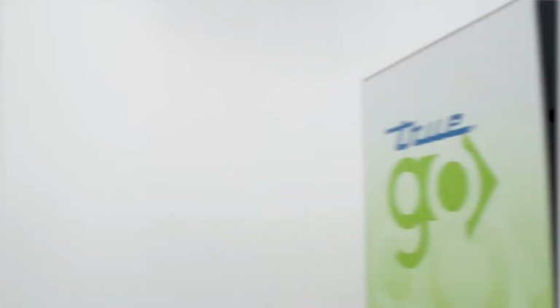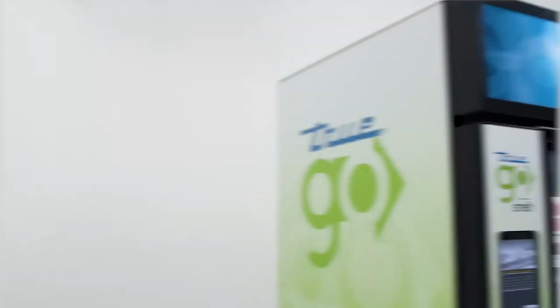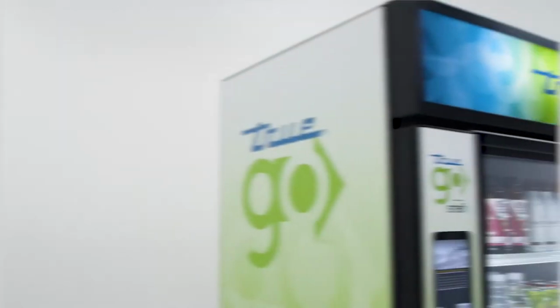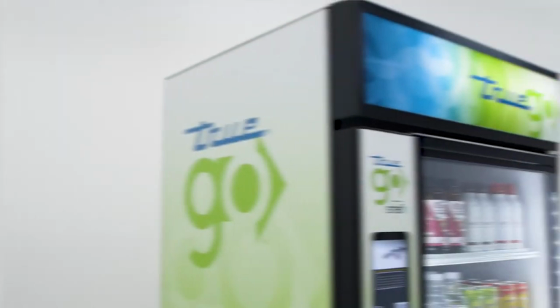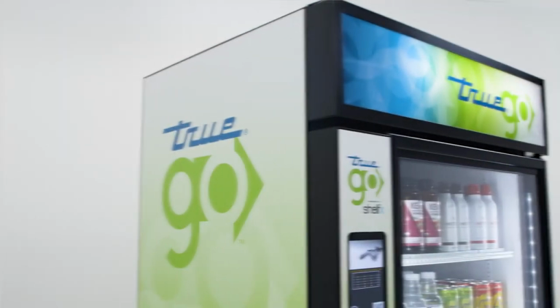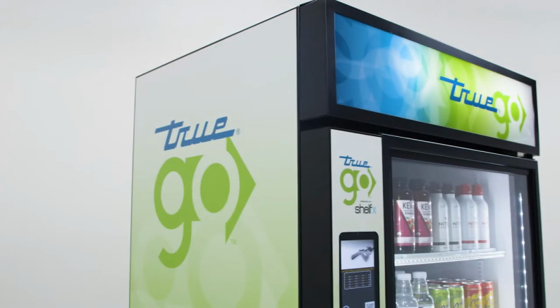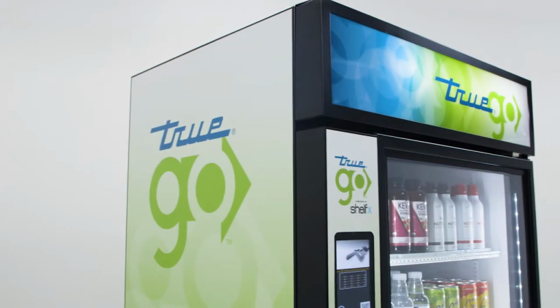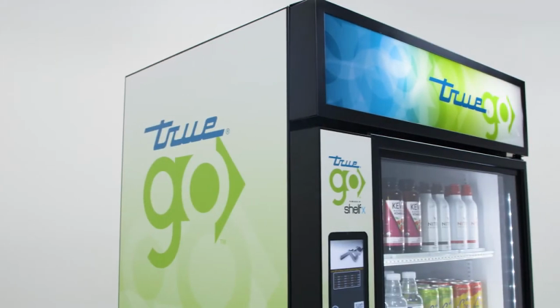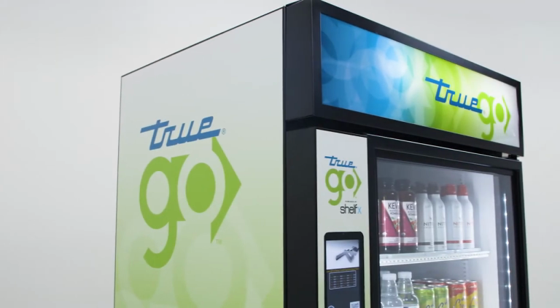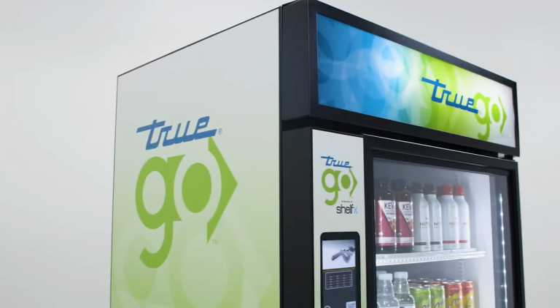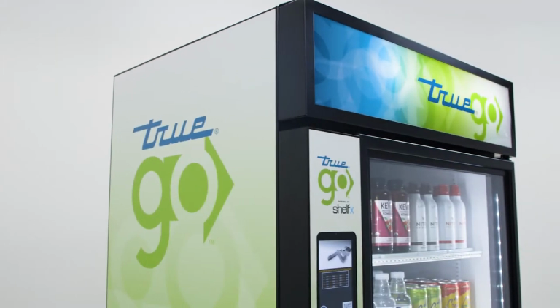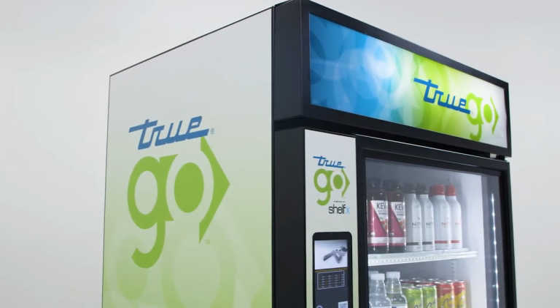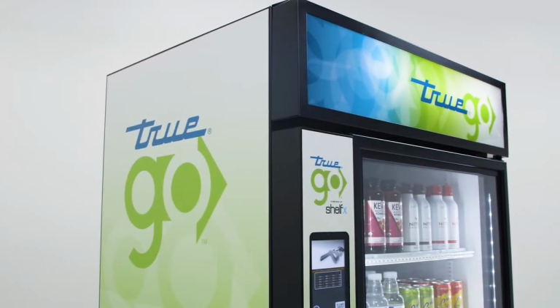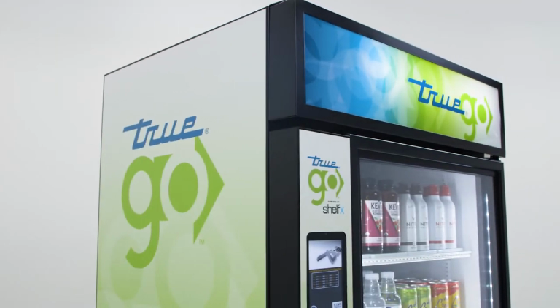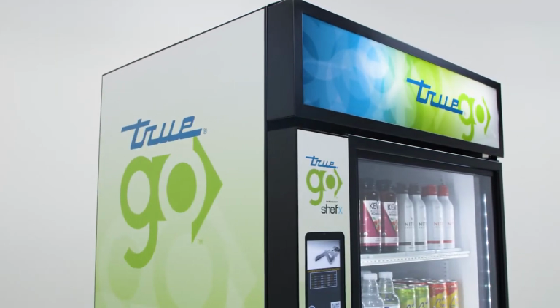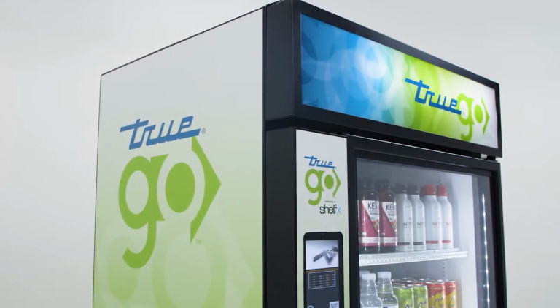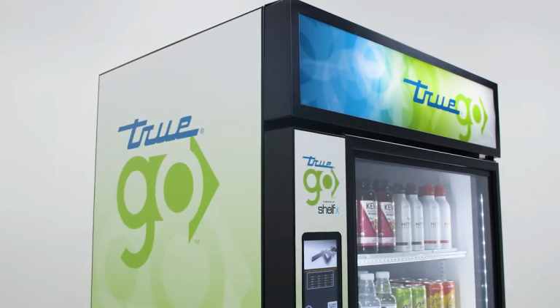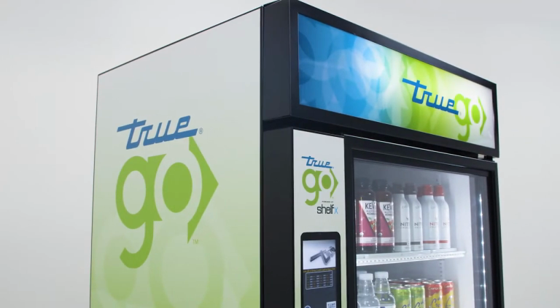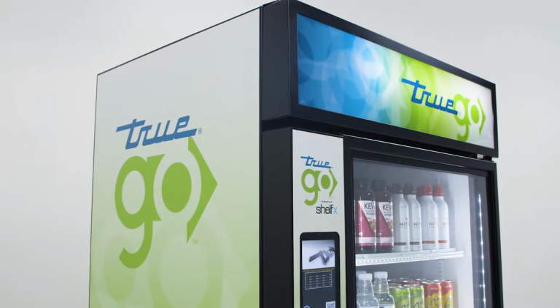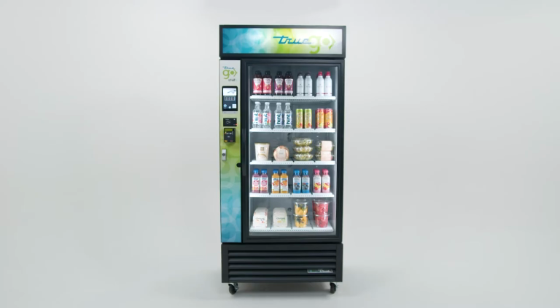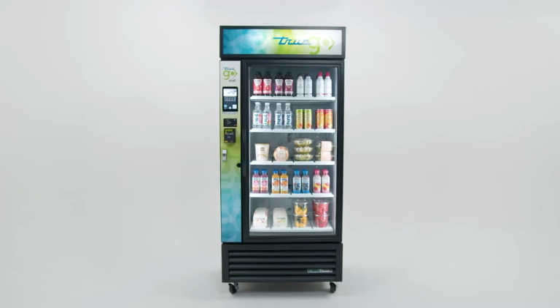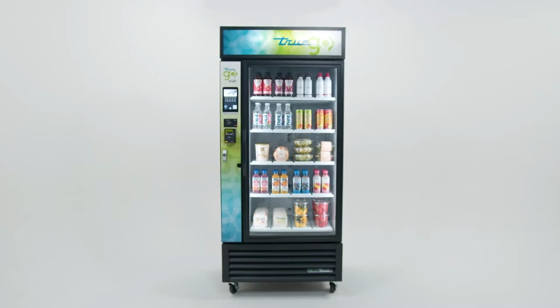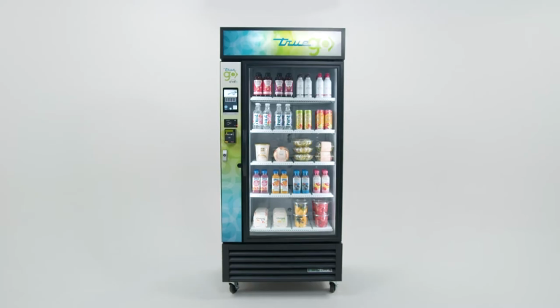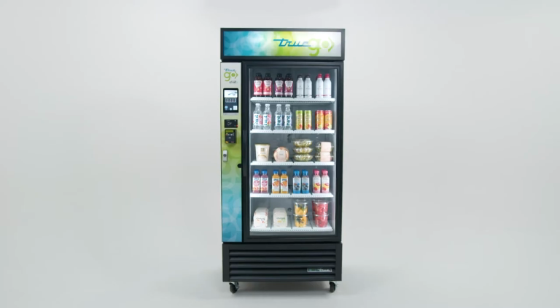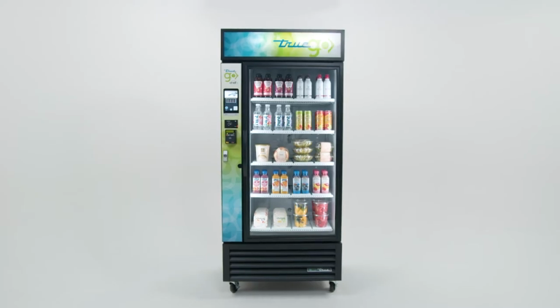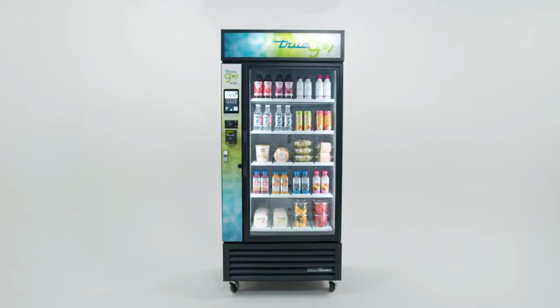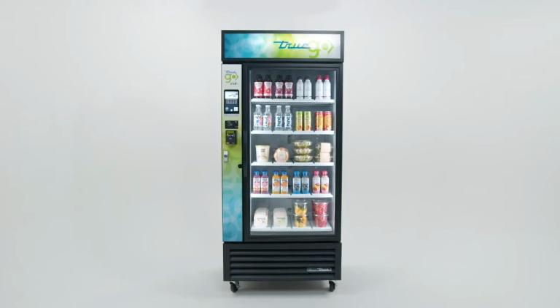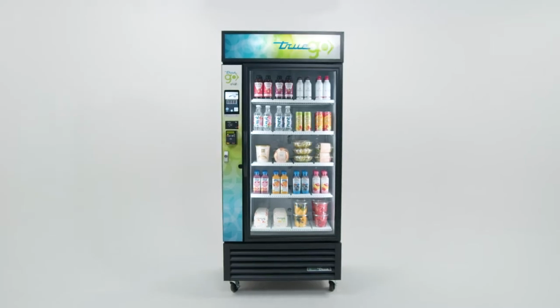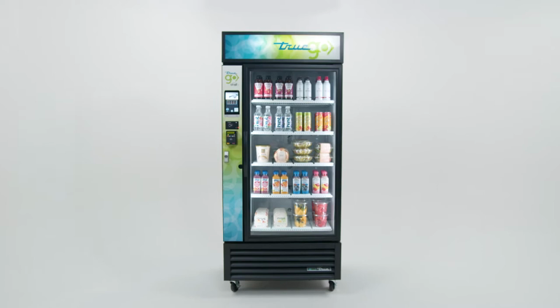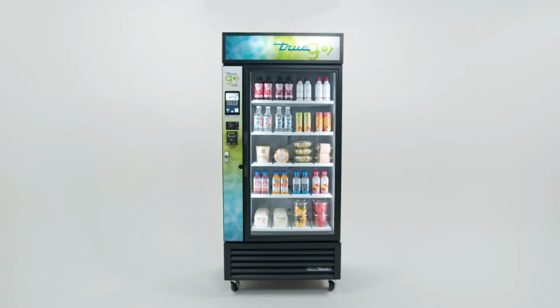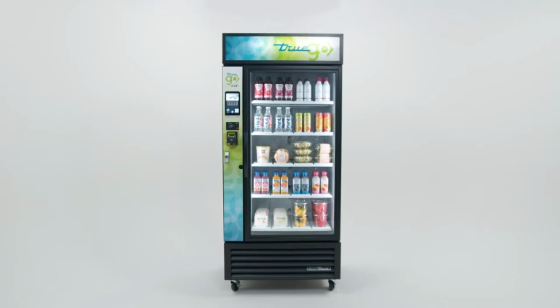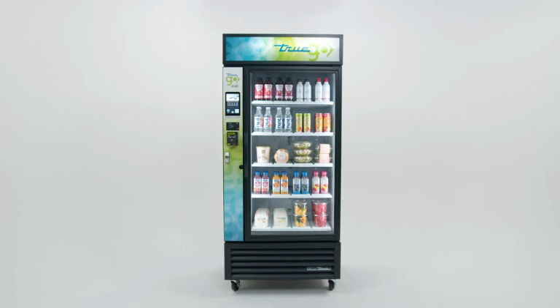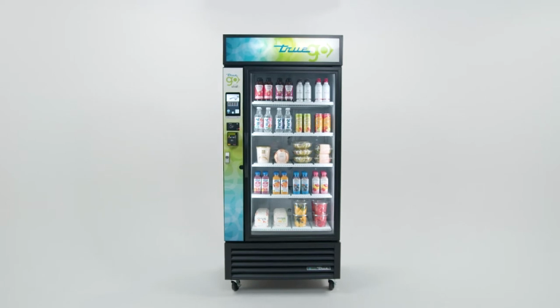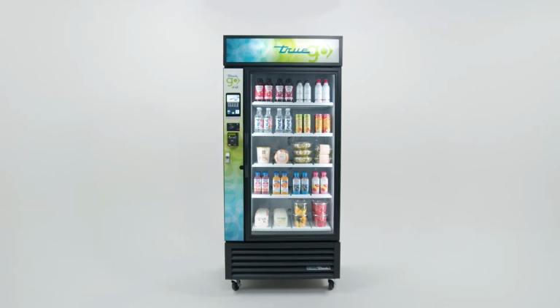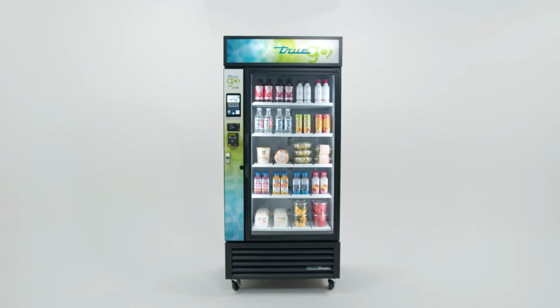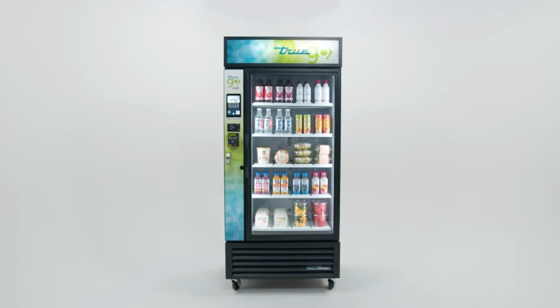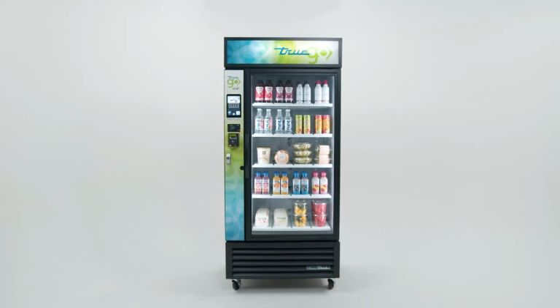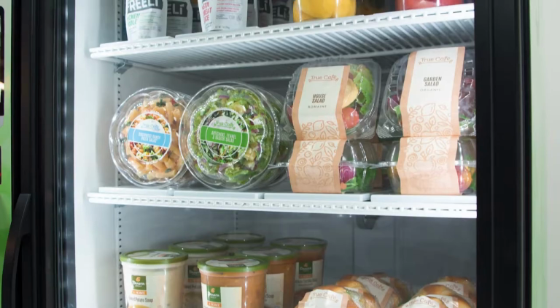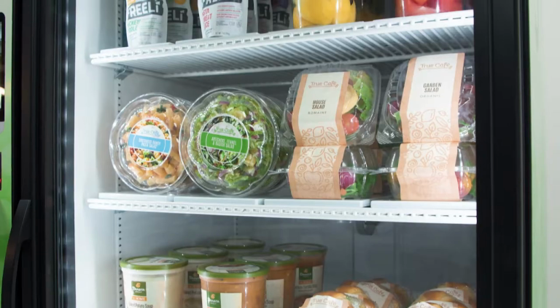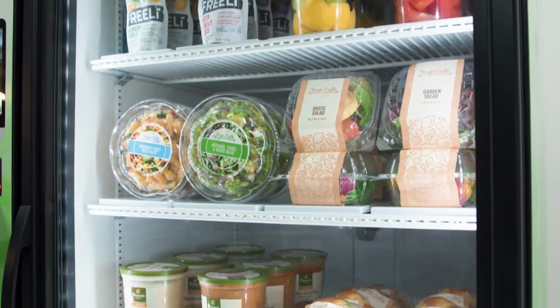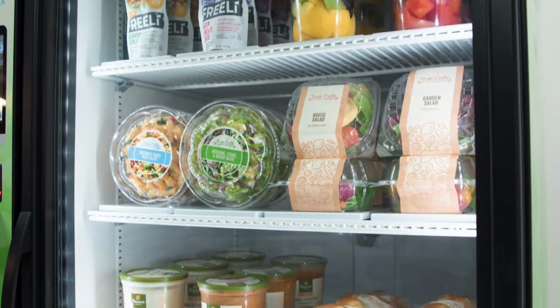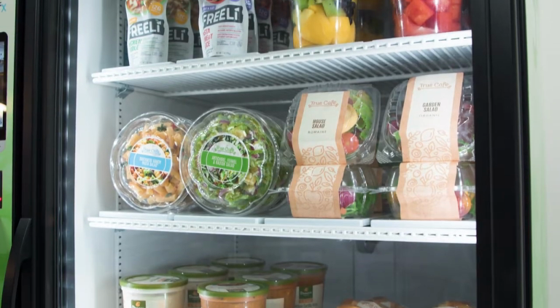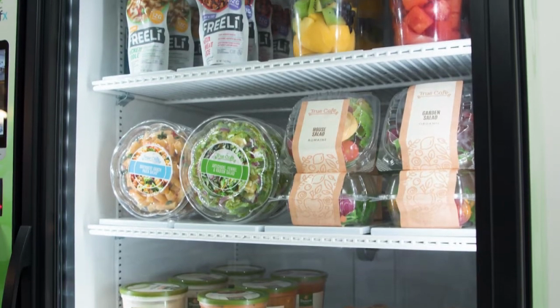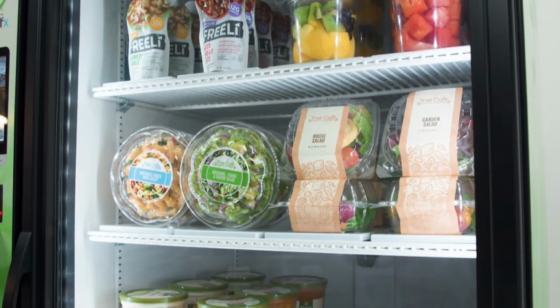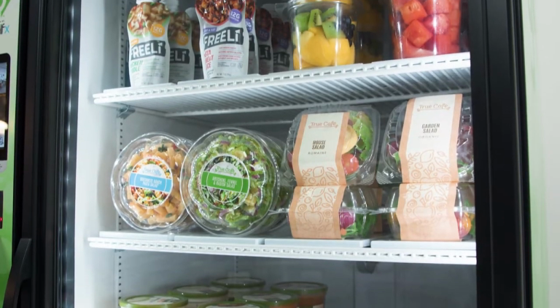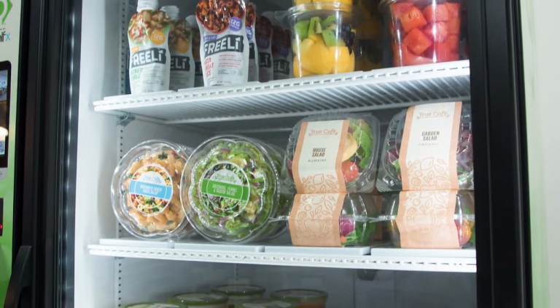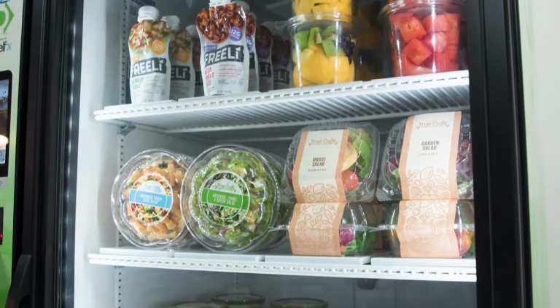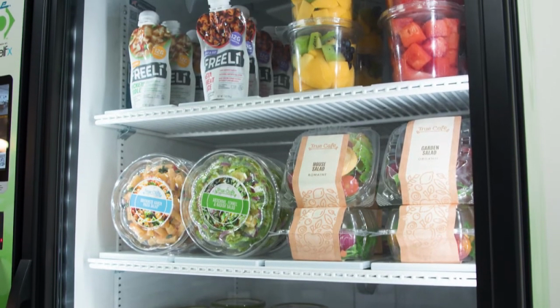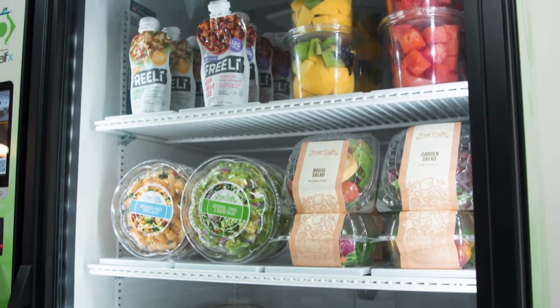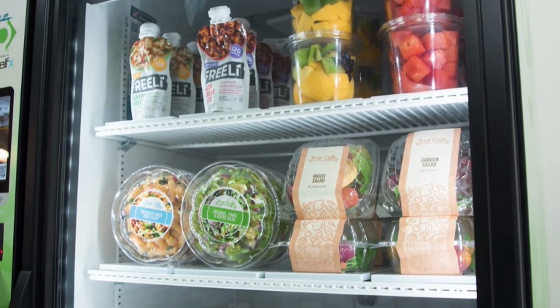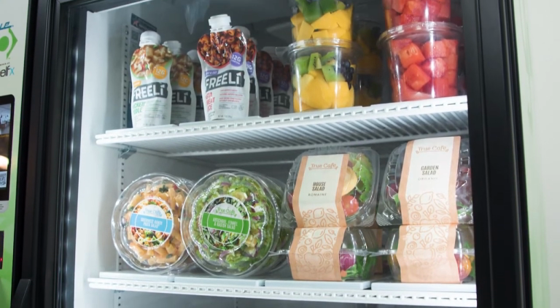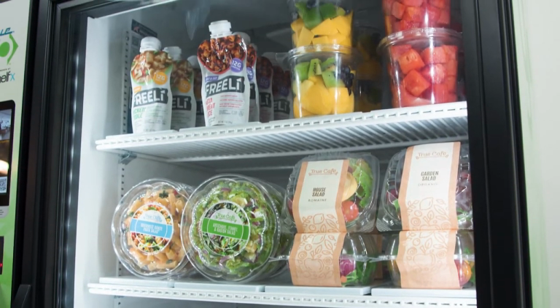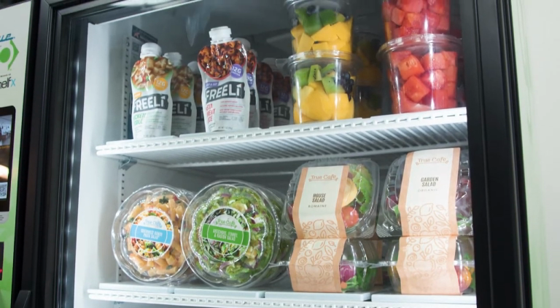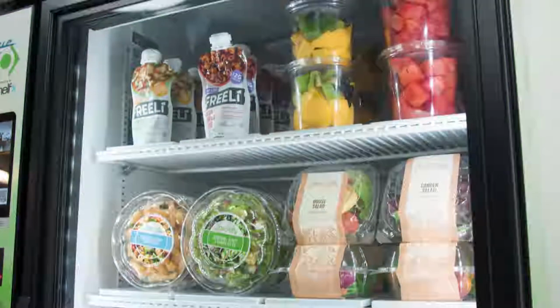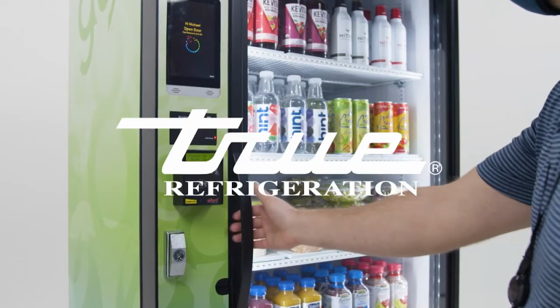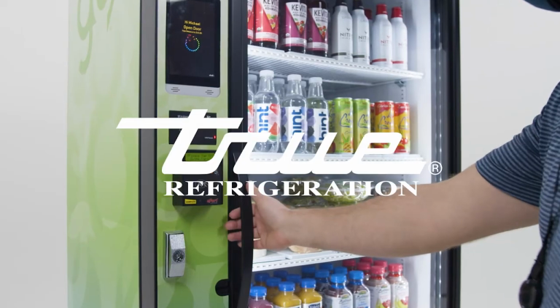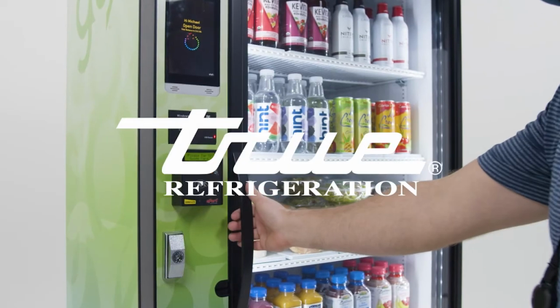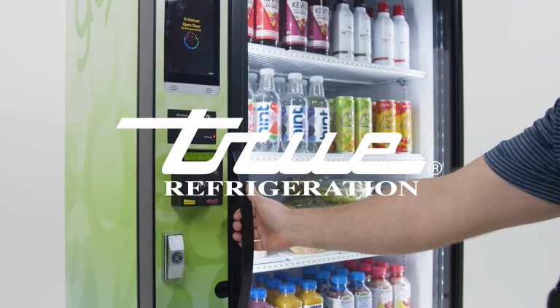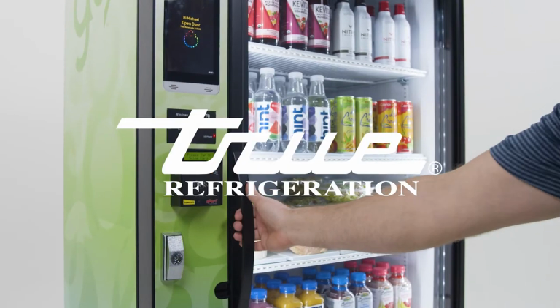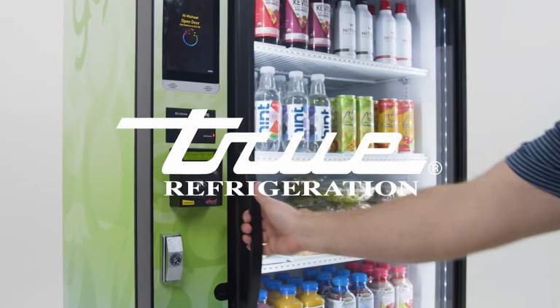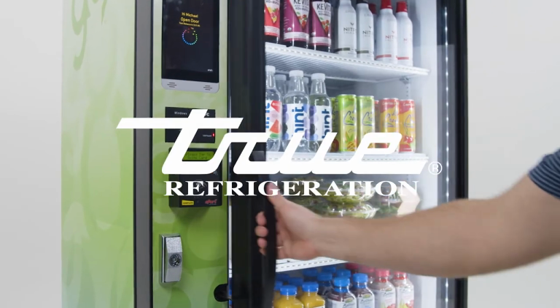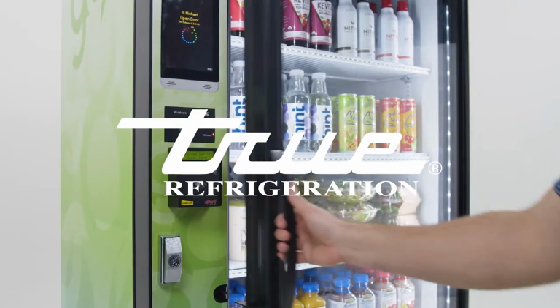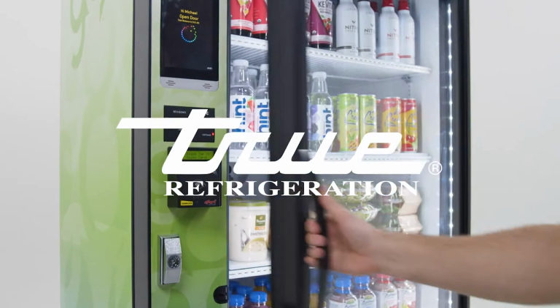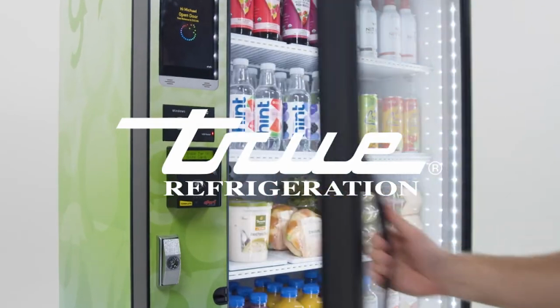Meet the demand with TrueGo, the most flexible, unattended retail system yet, from True Refrigeration.